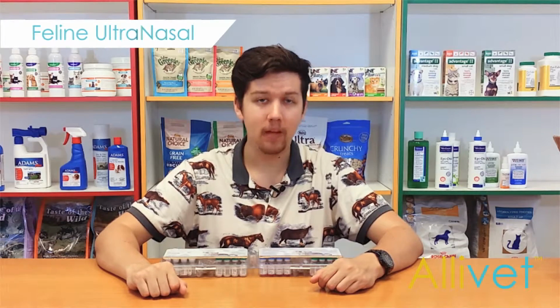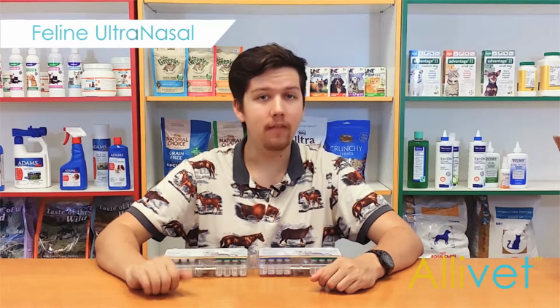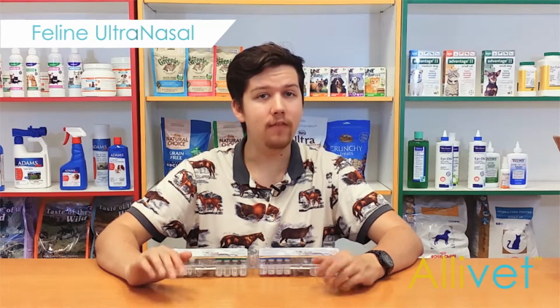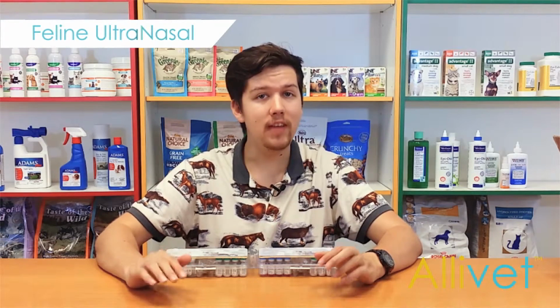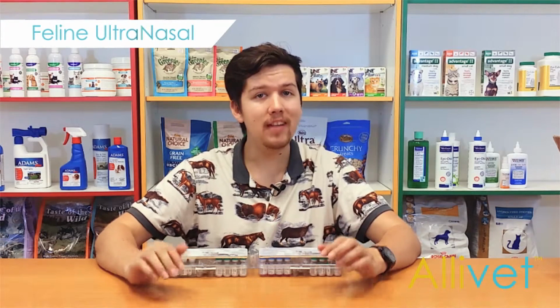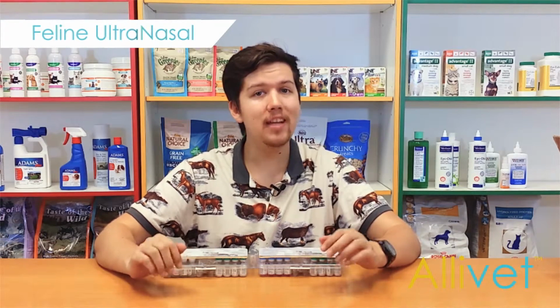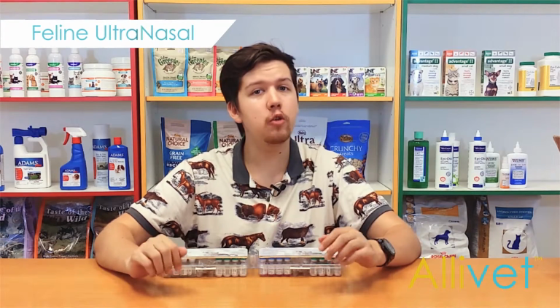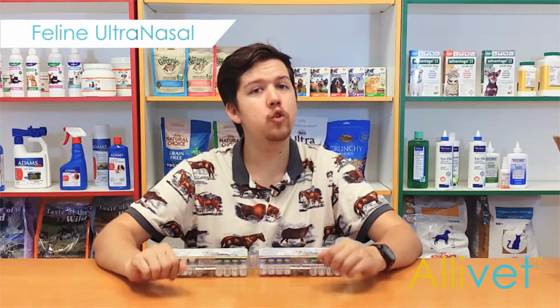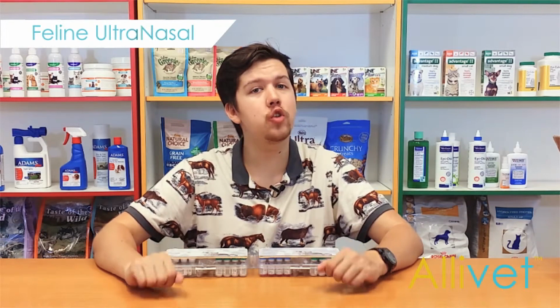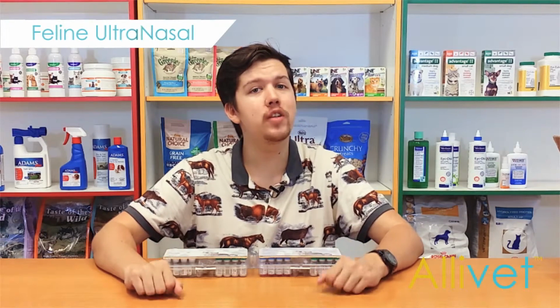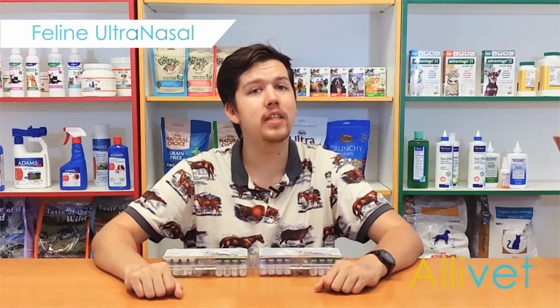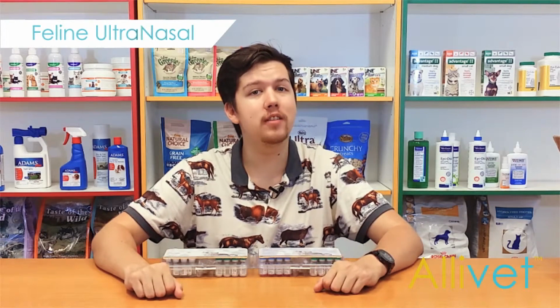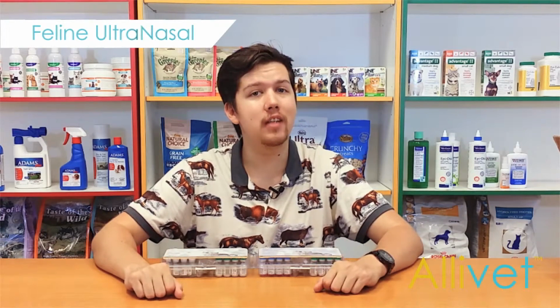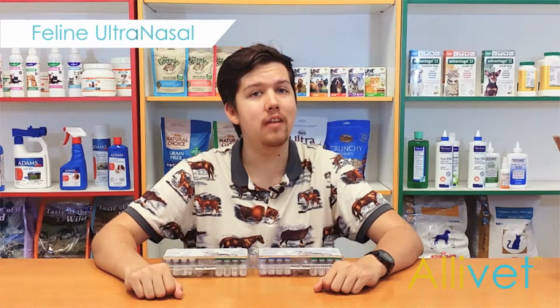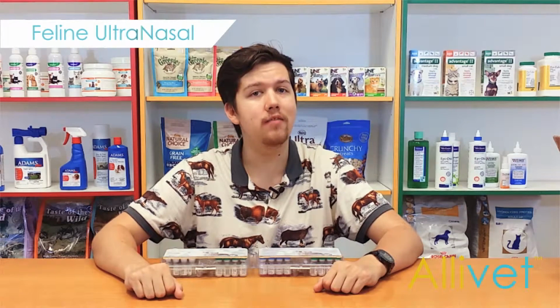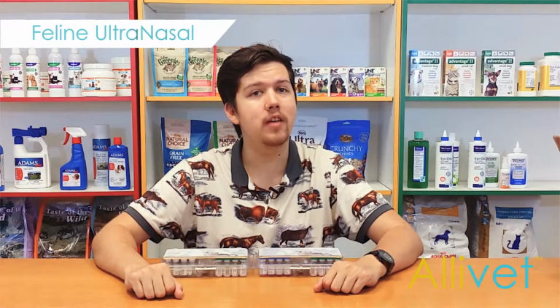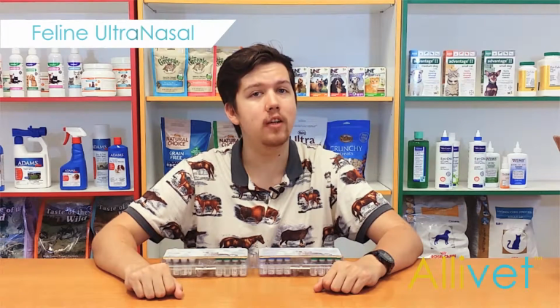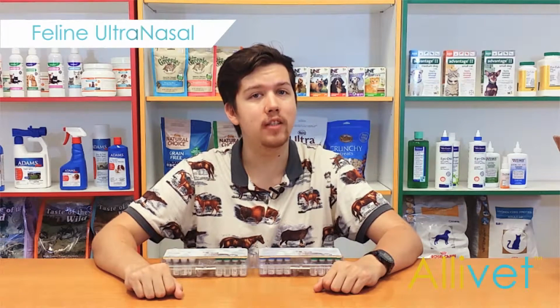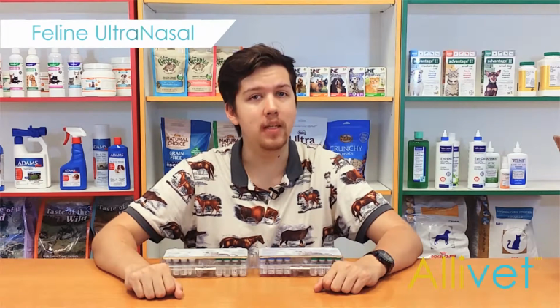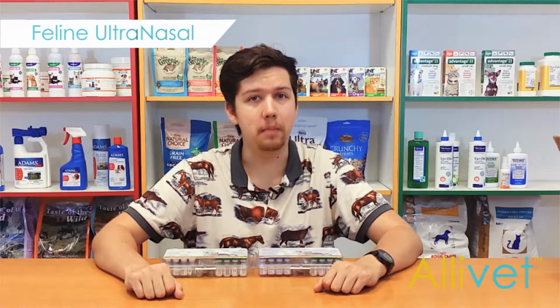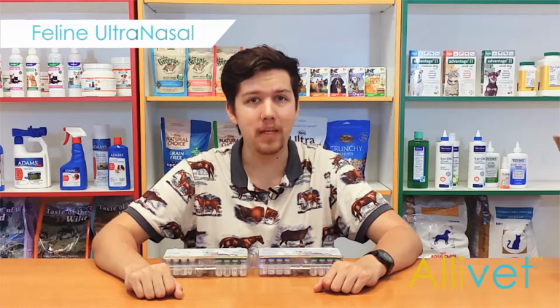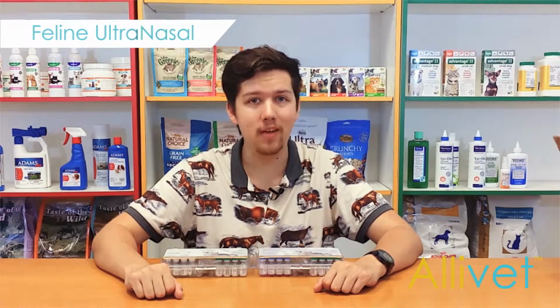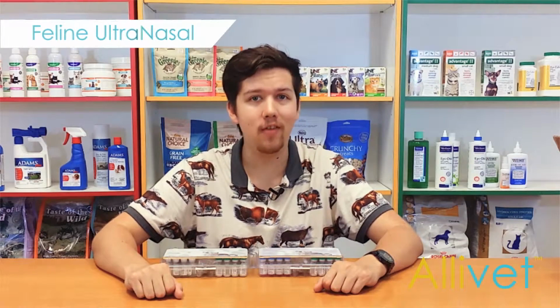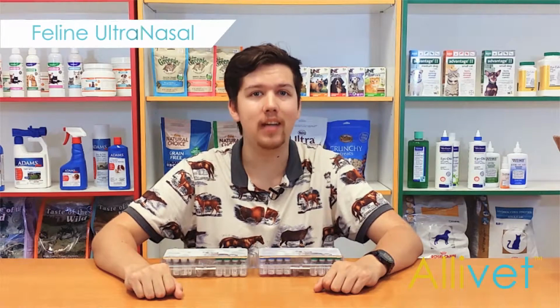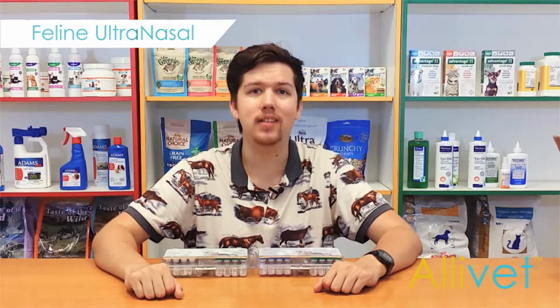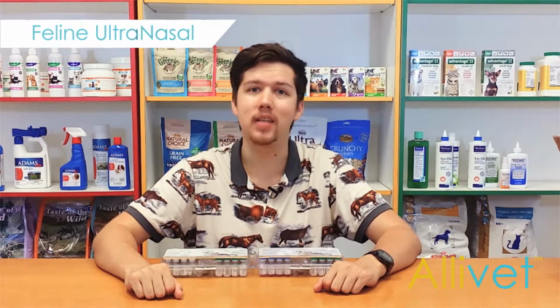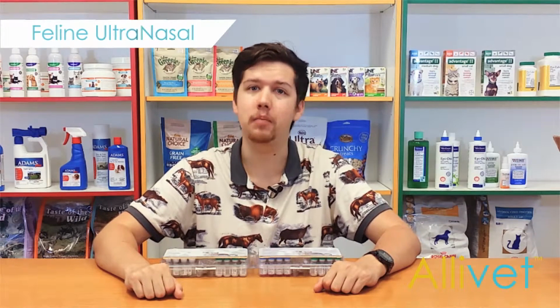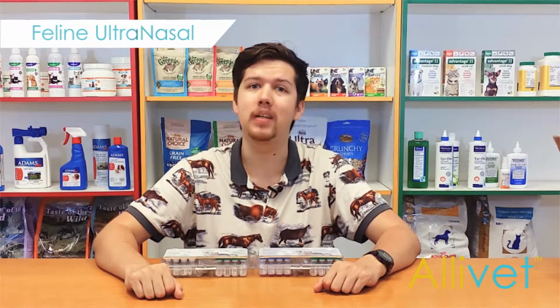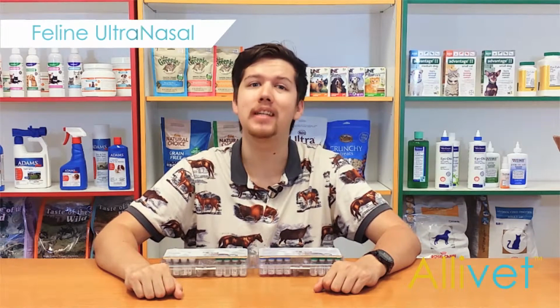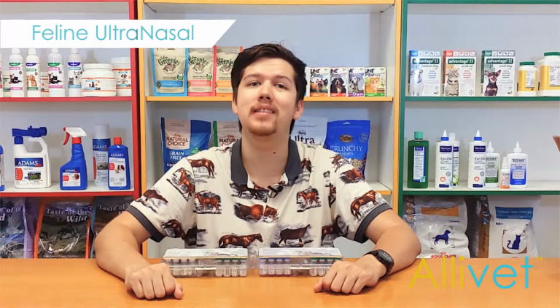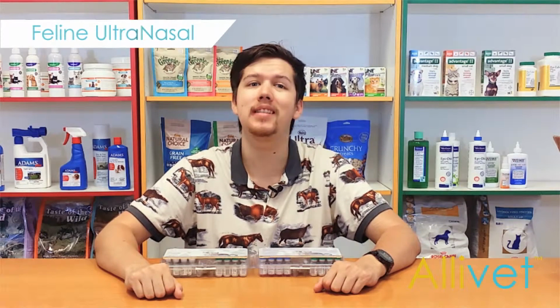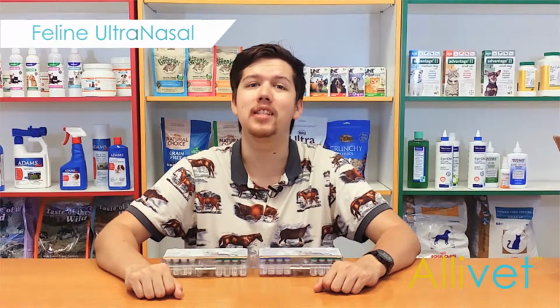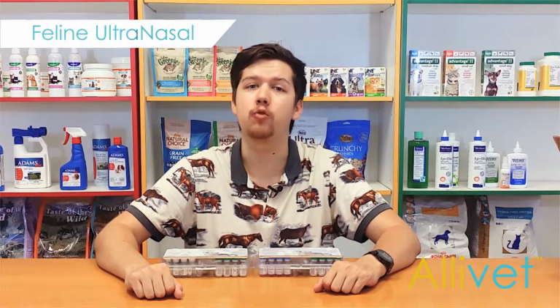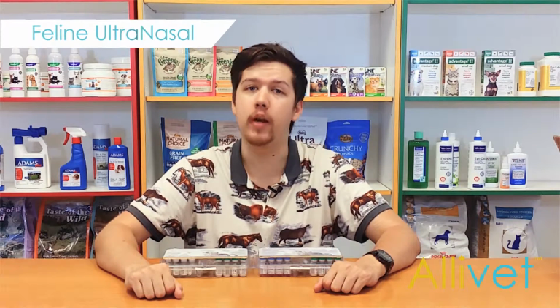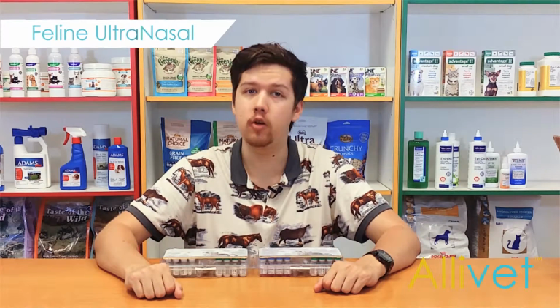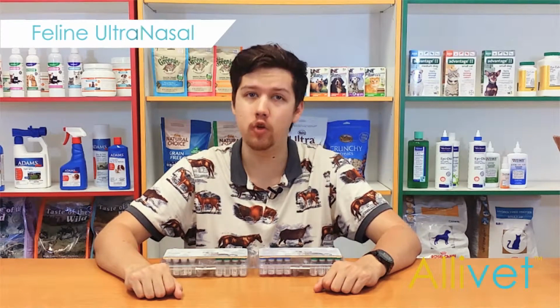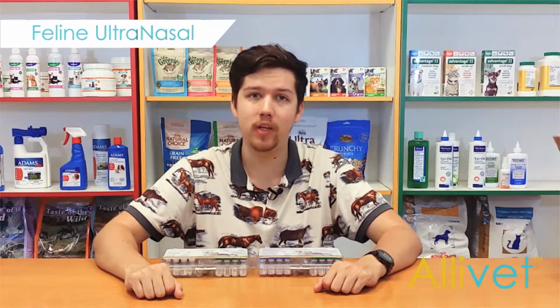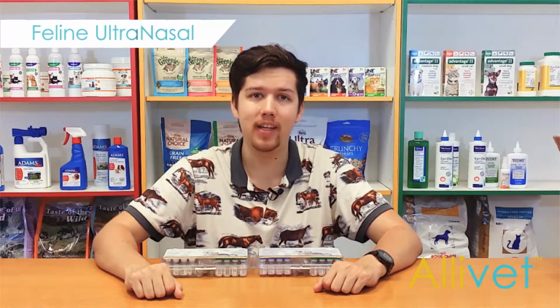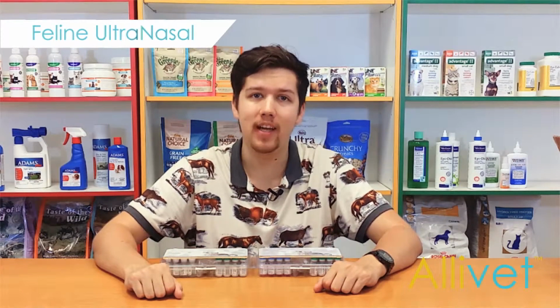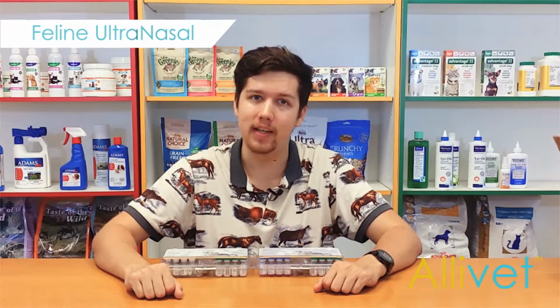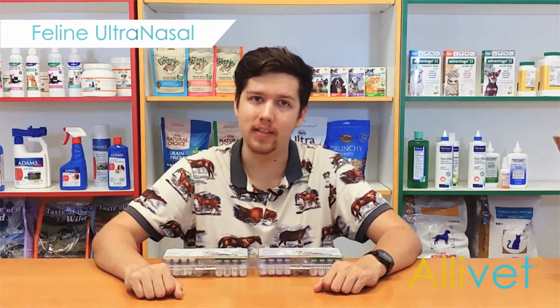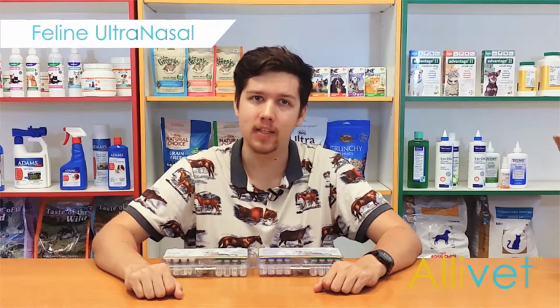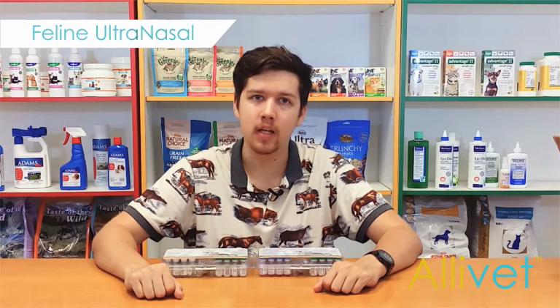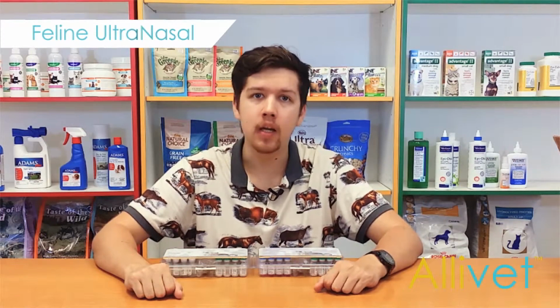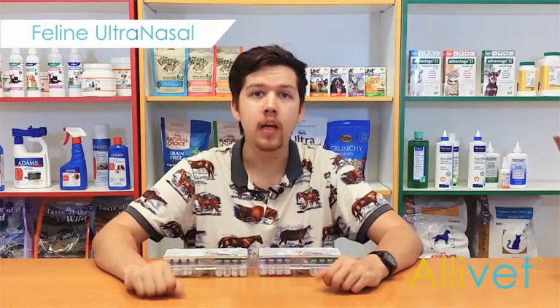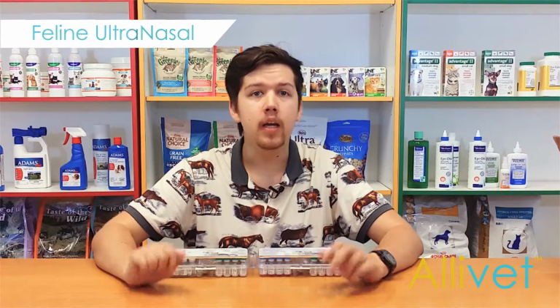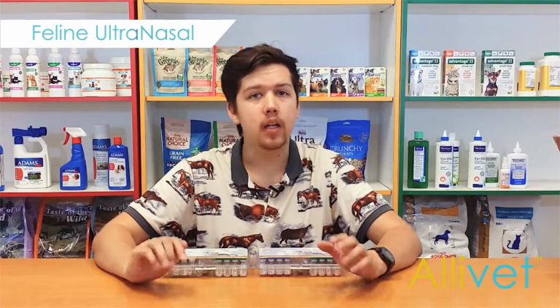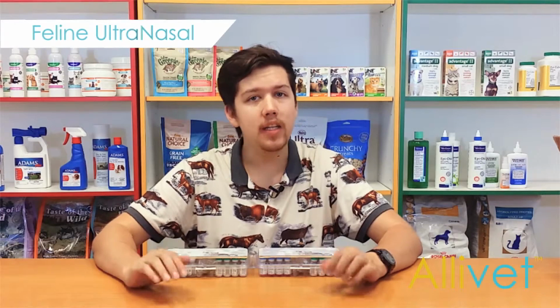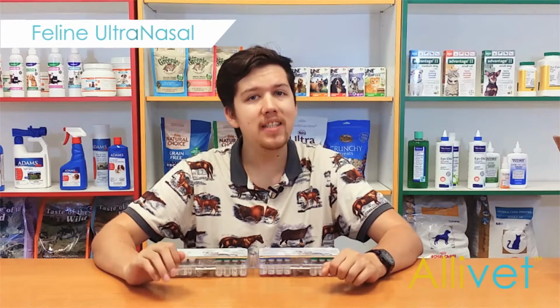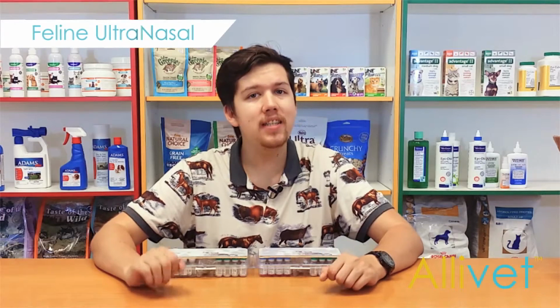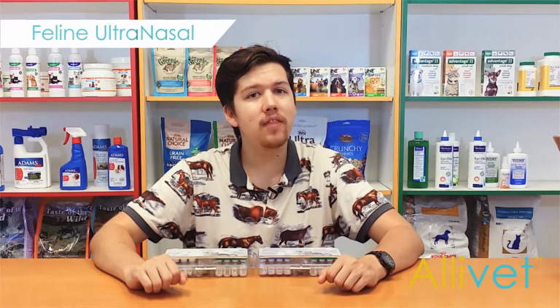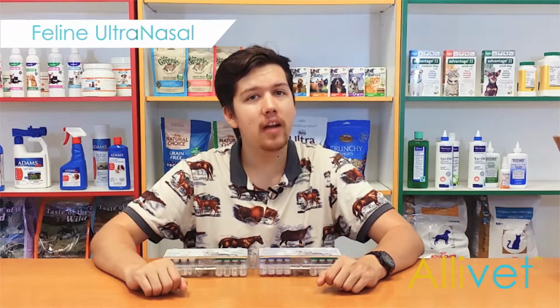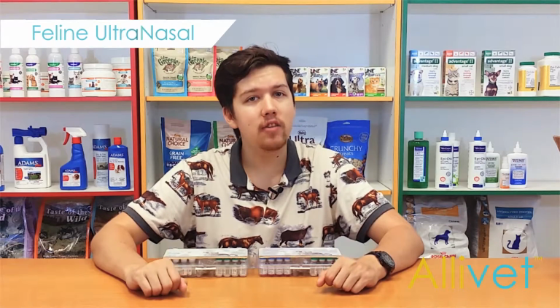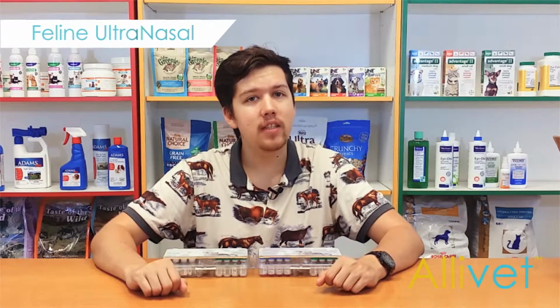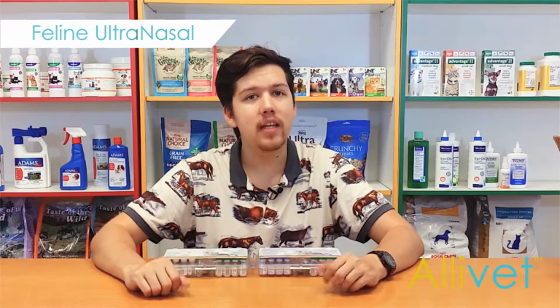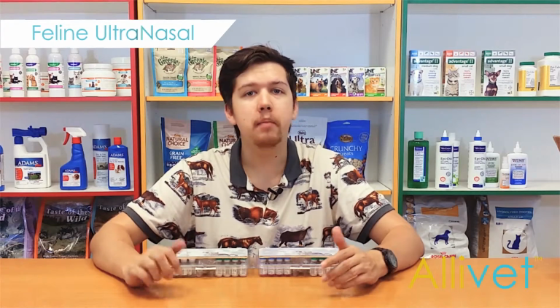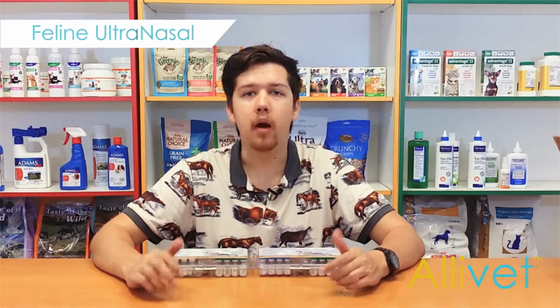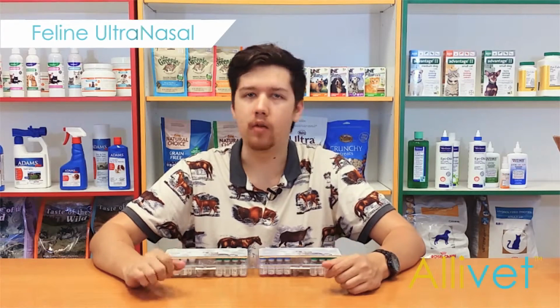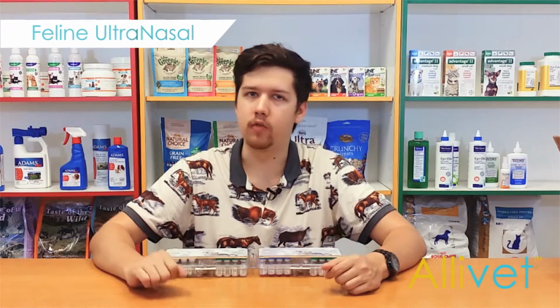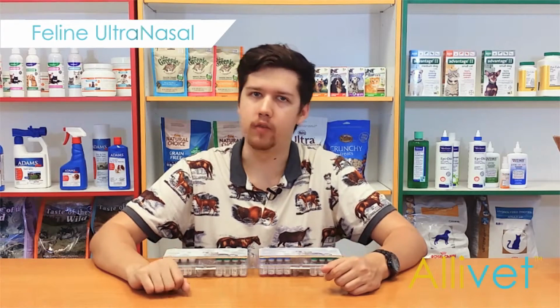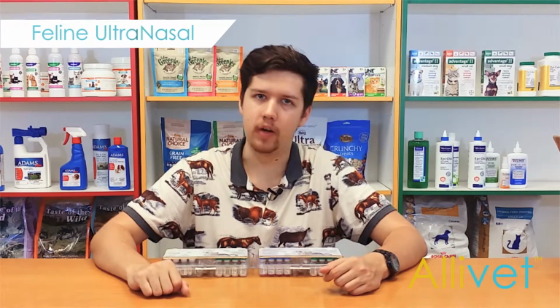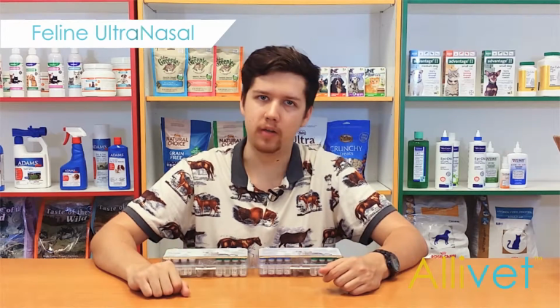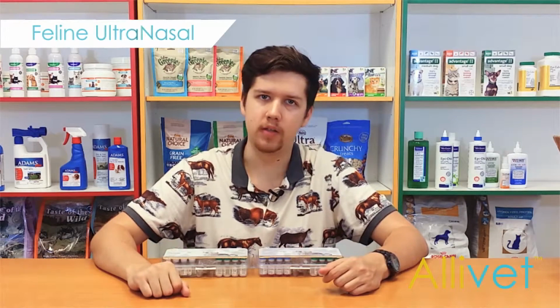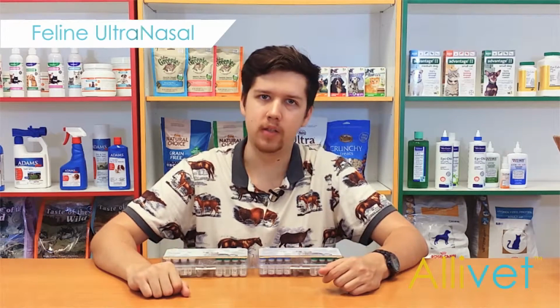The Feline Ultranasal FVRC-P vaccine protects against rhinotracheitis, calicivirus, and panleukopenia virus.